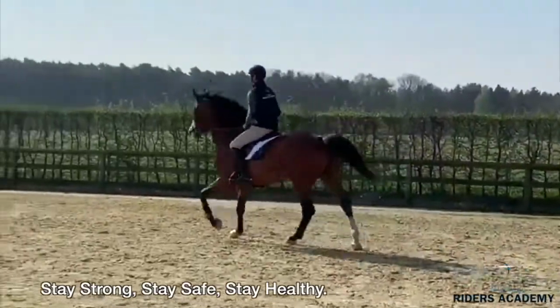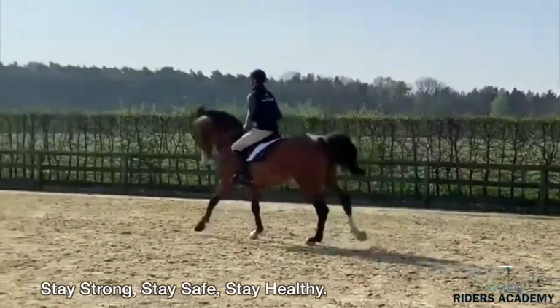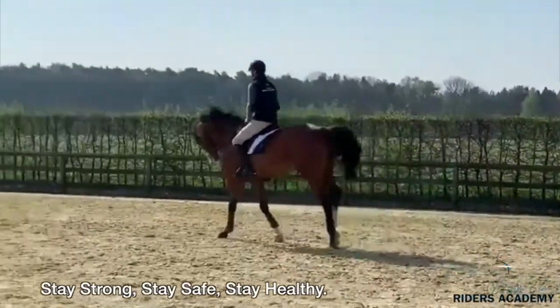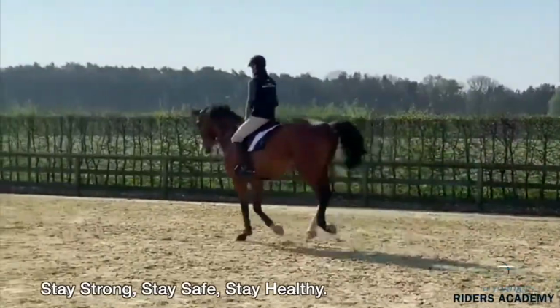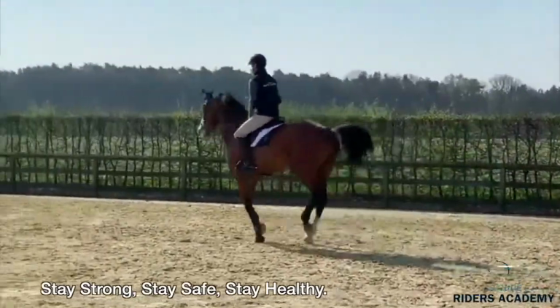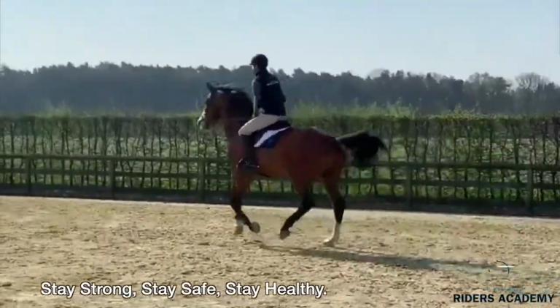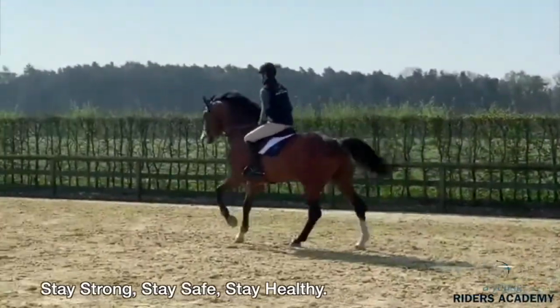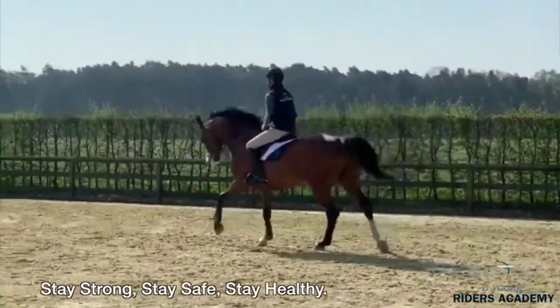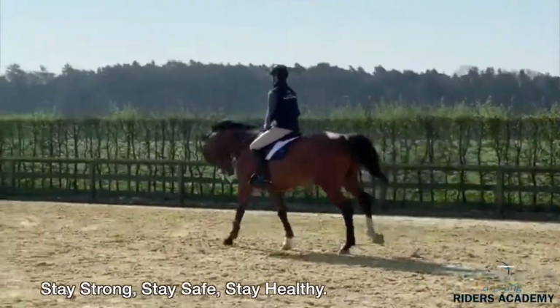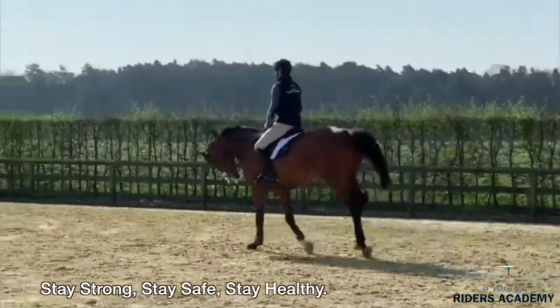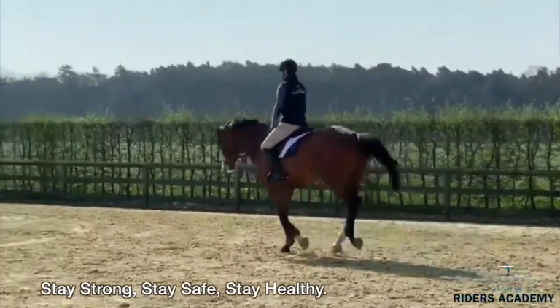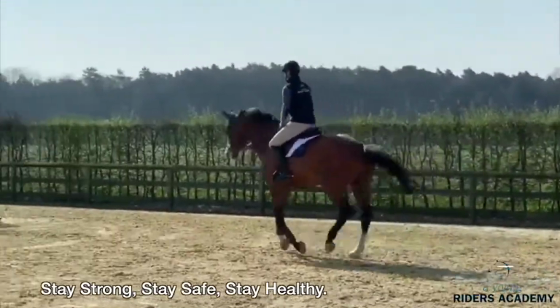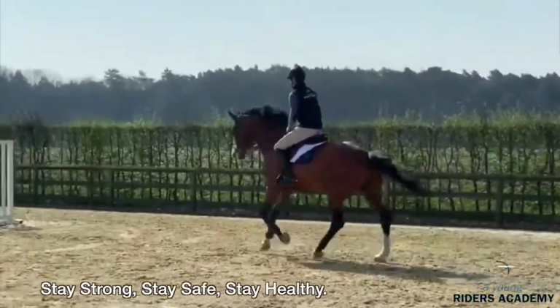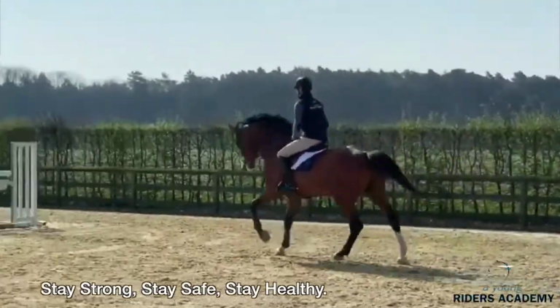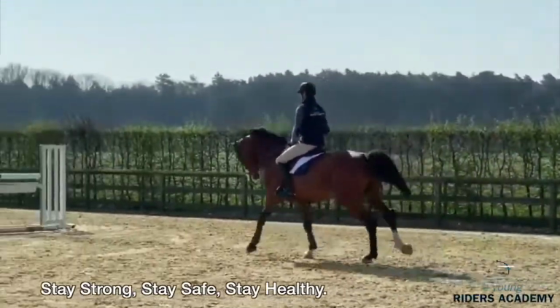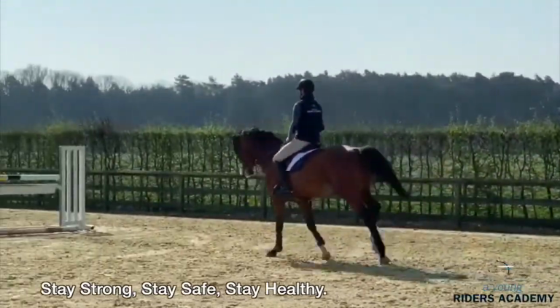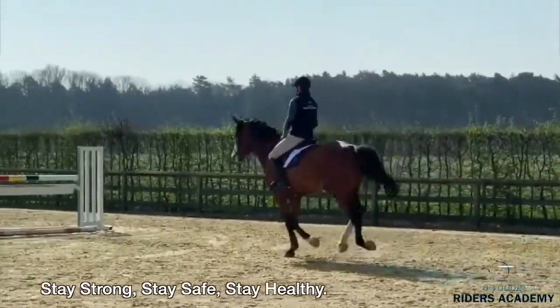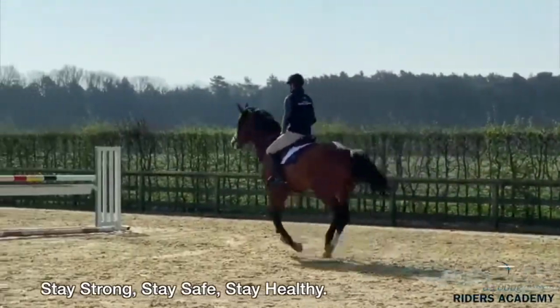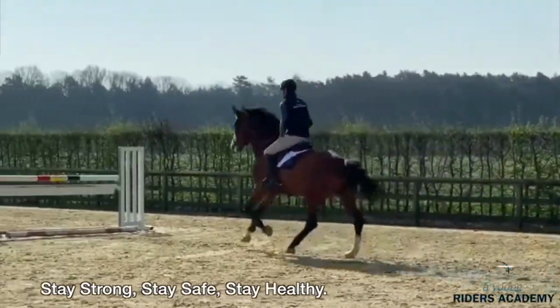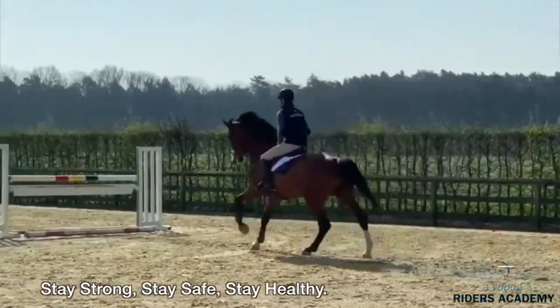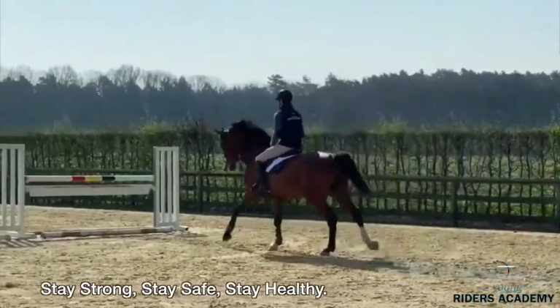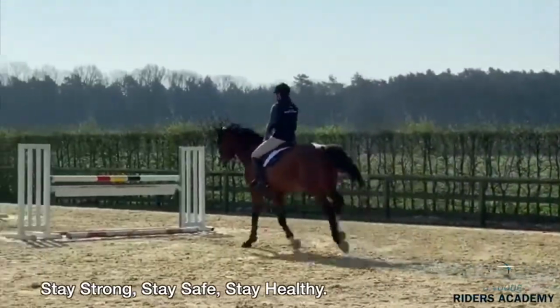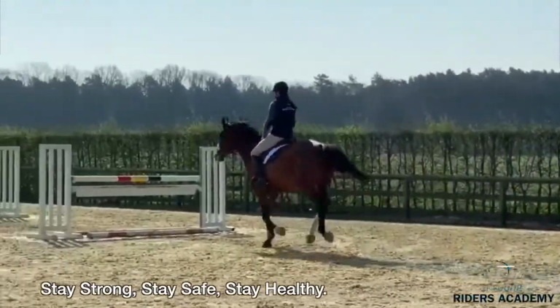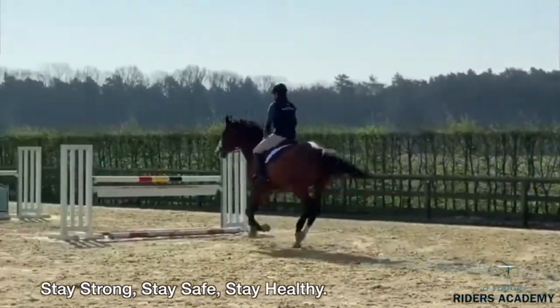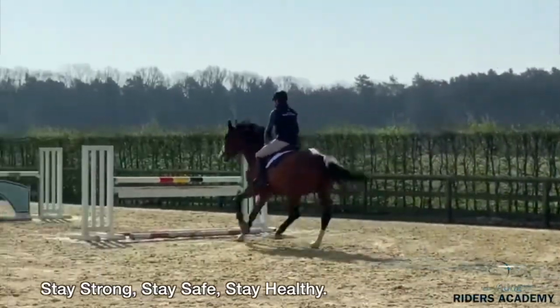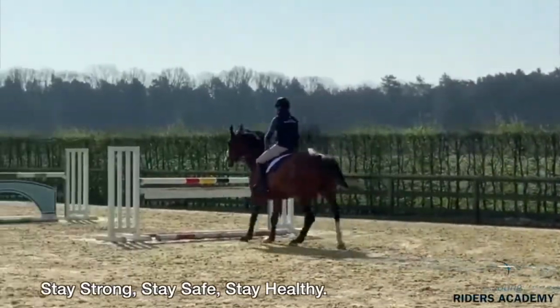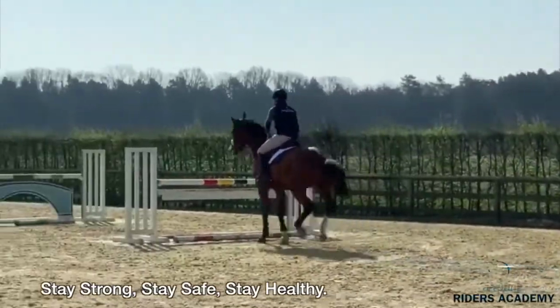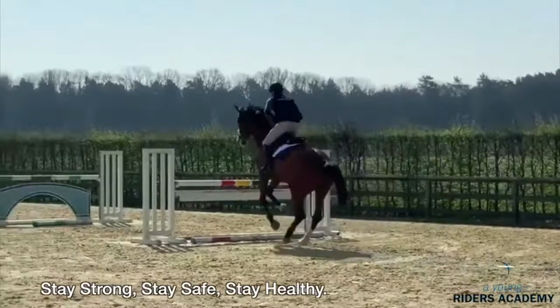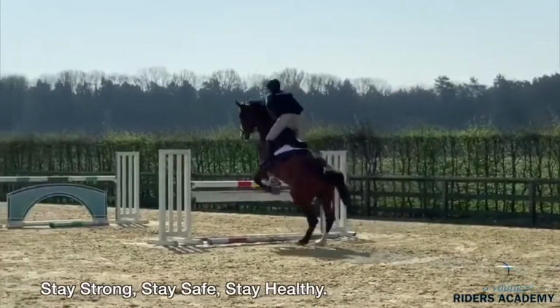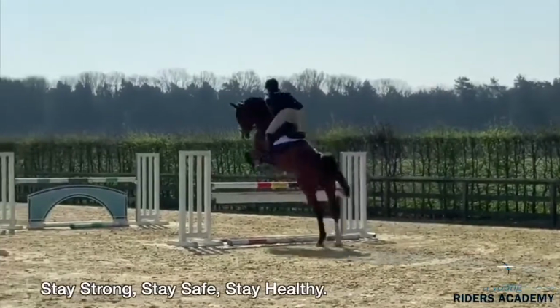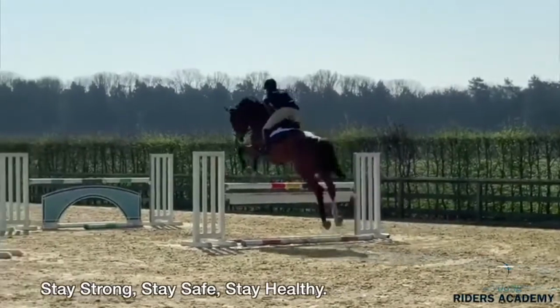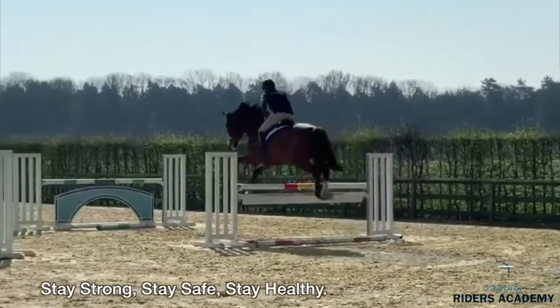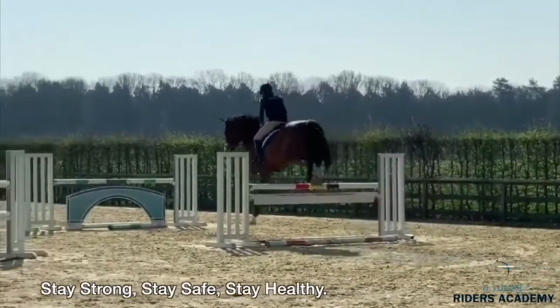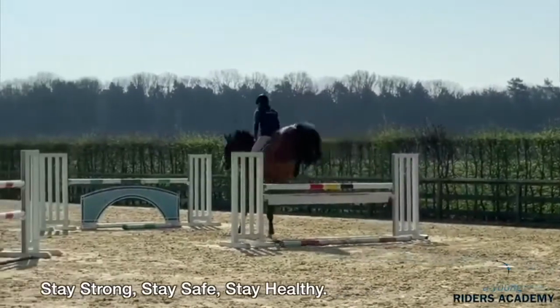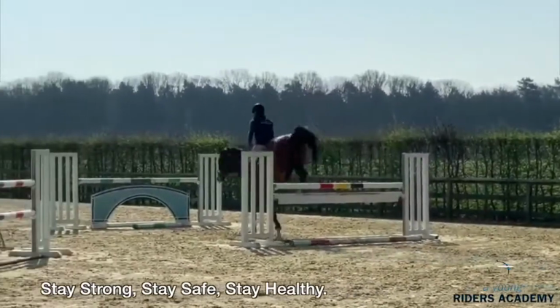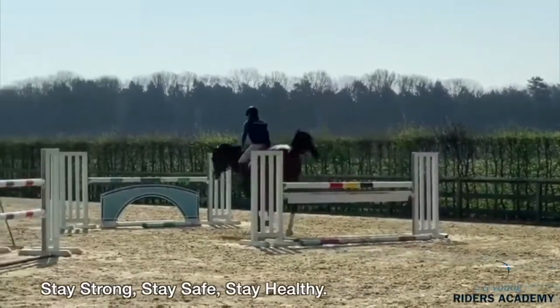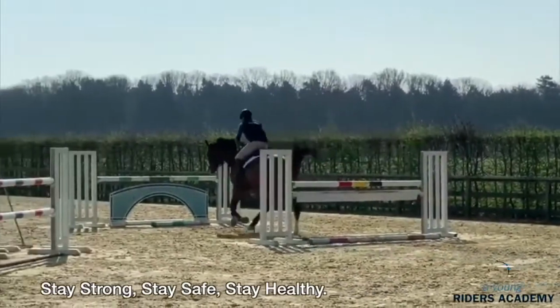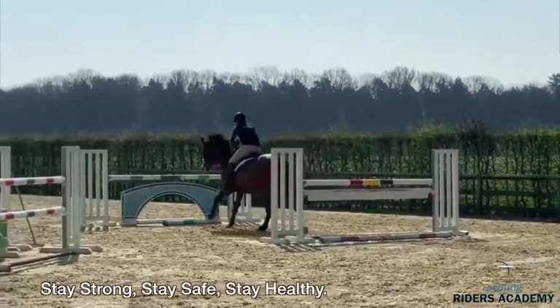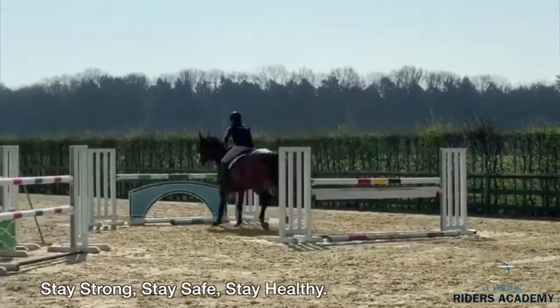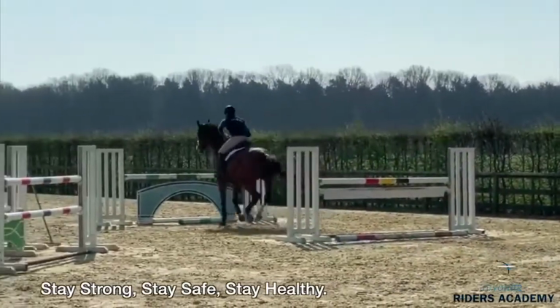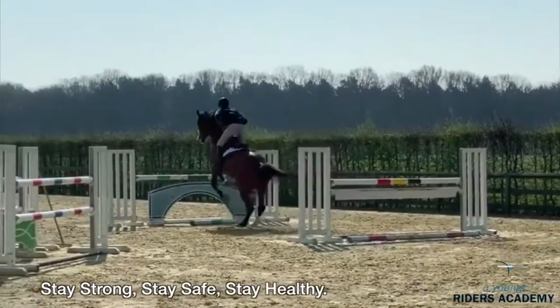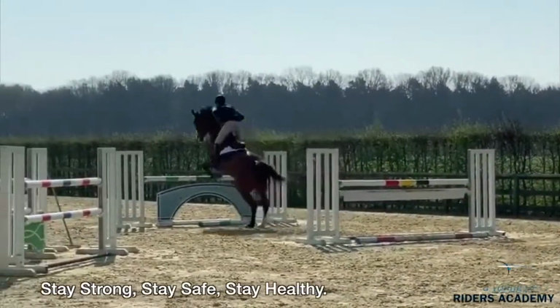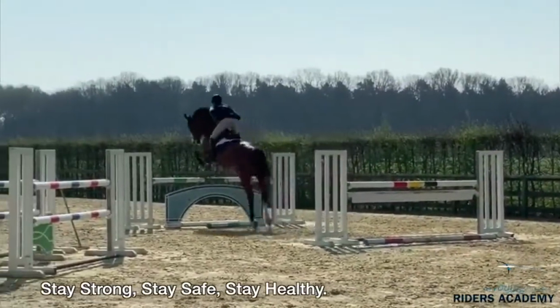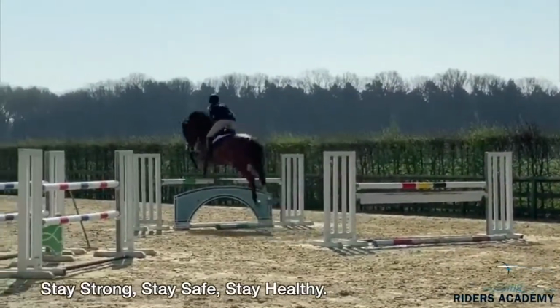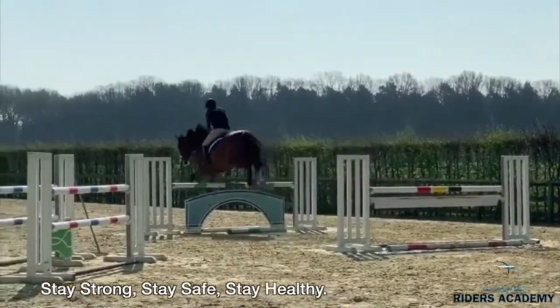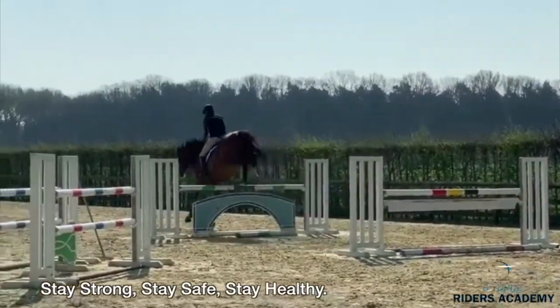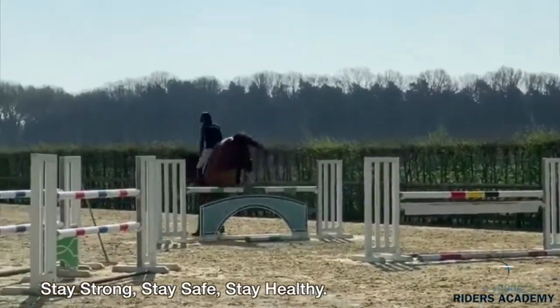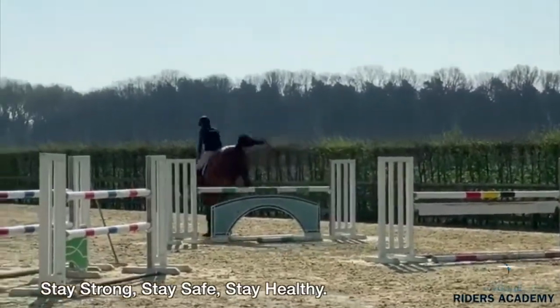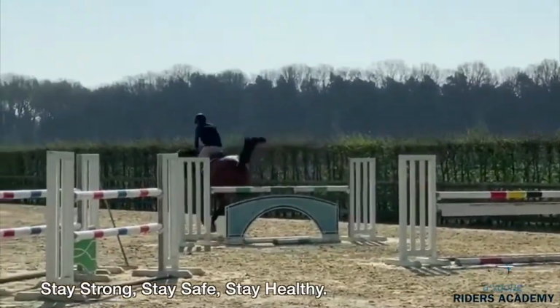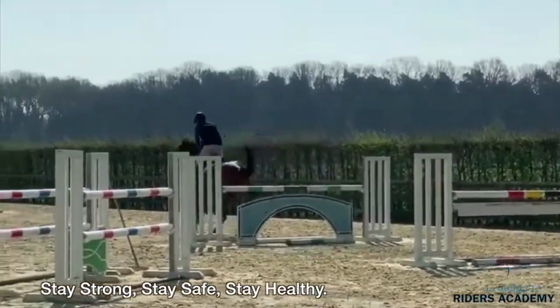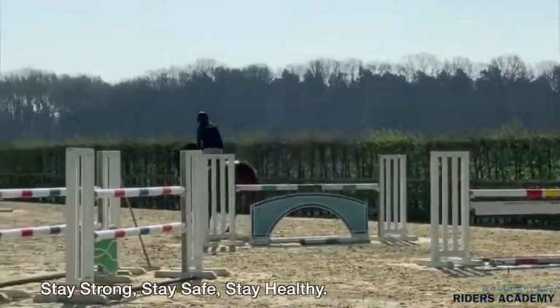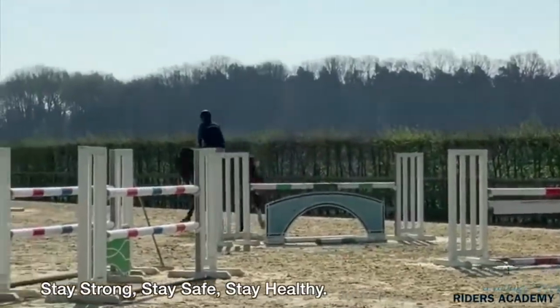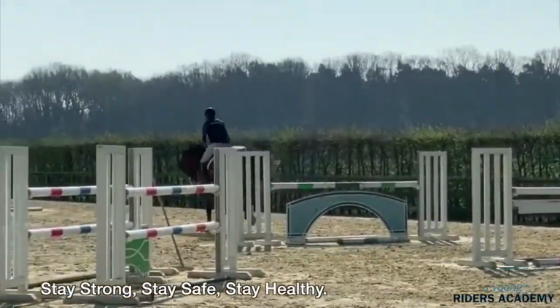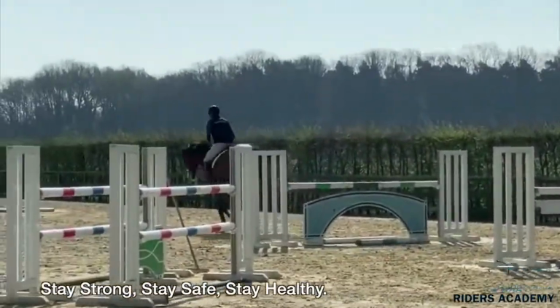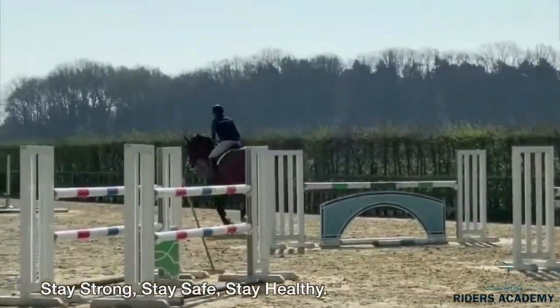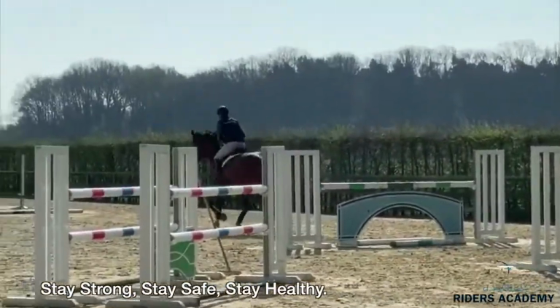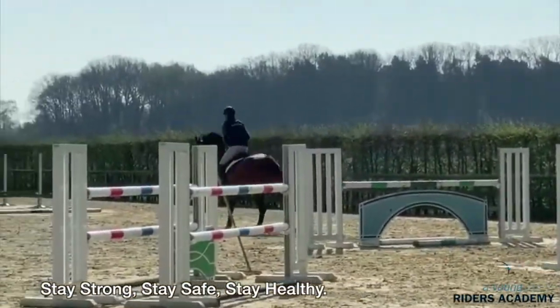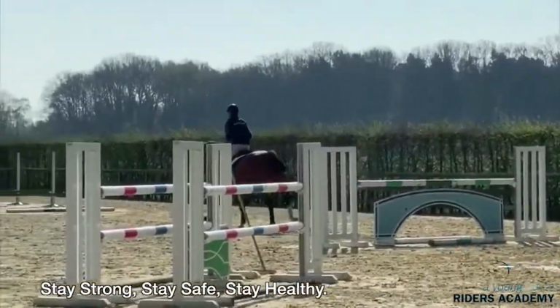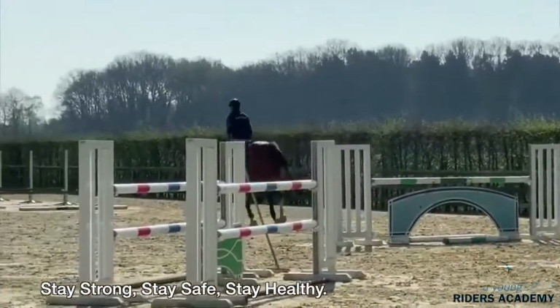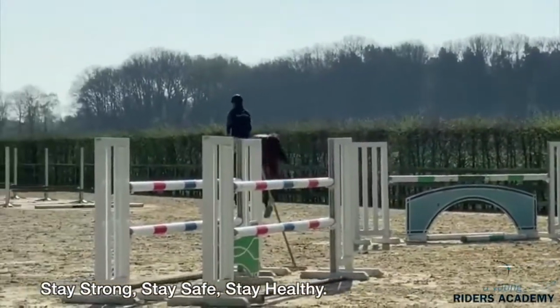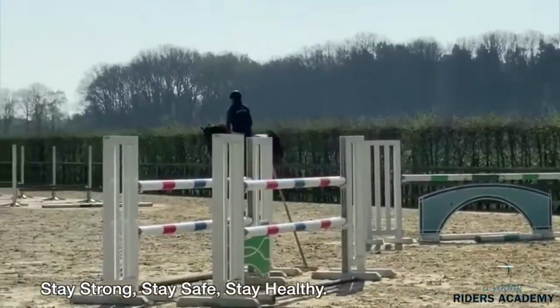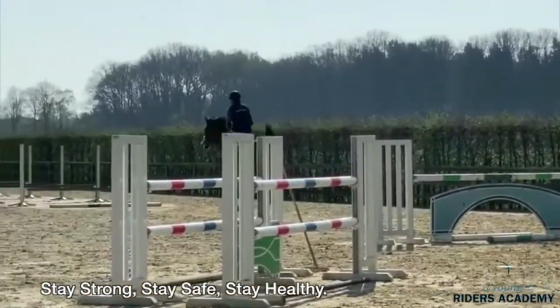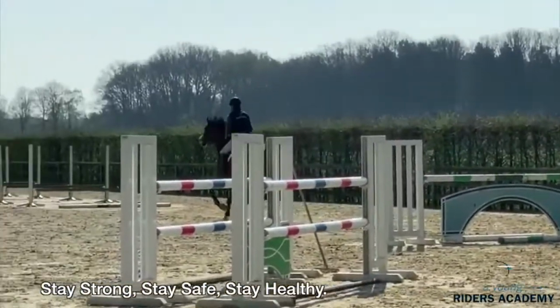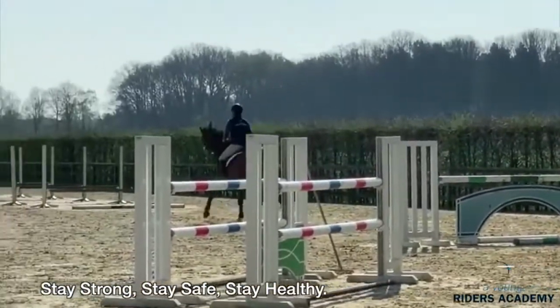And then he makes a line for himself to the double vertical, but it's very short. It's nice and a little bit gymnastic for the horse. It's only six meters.